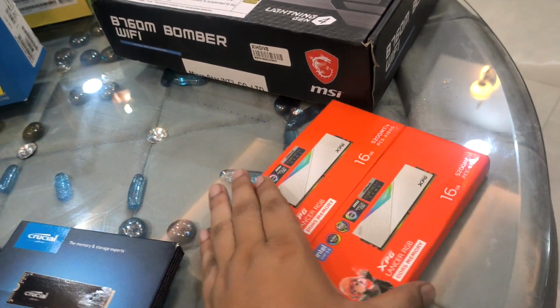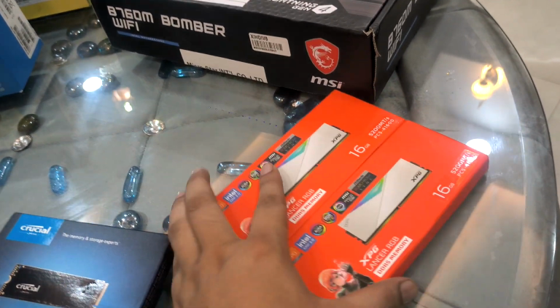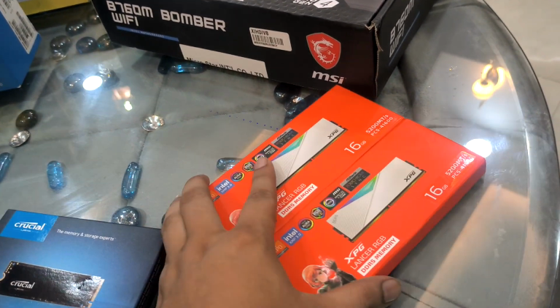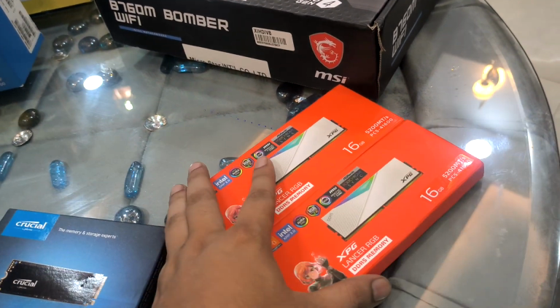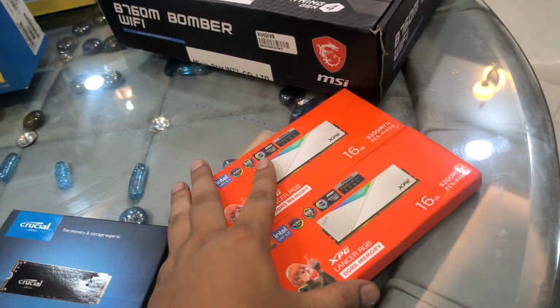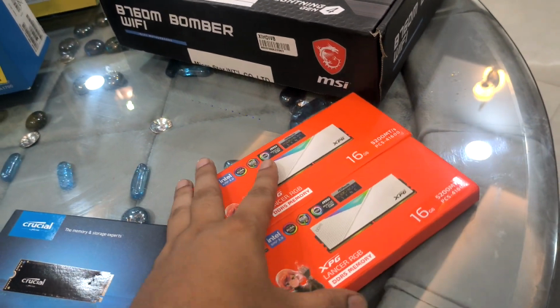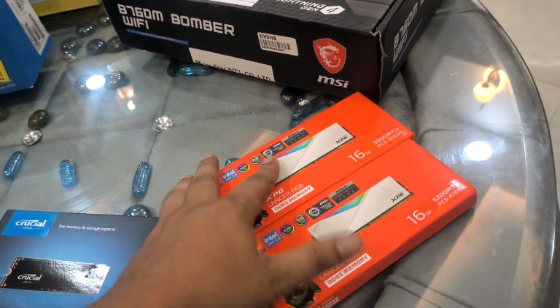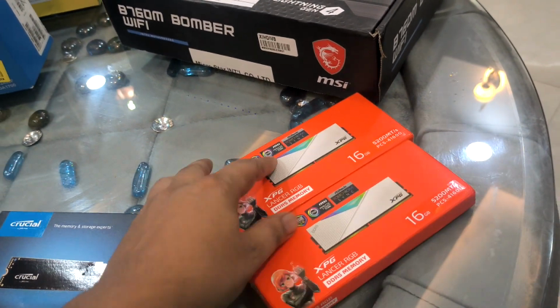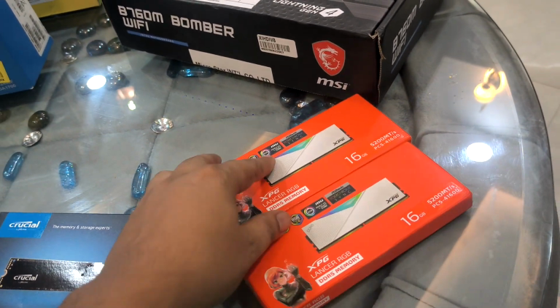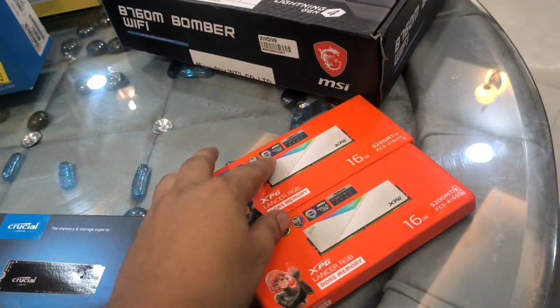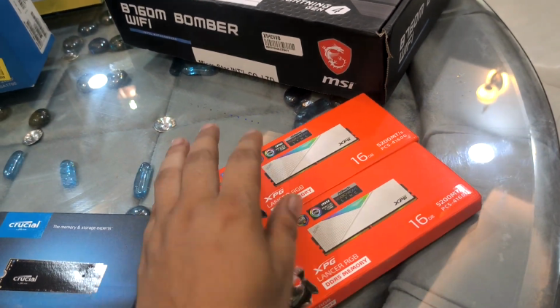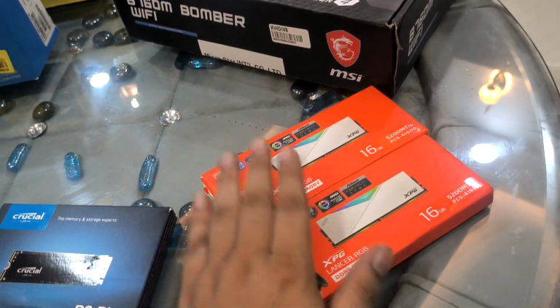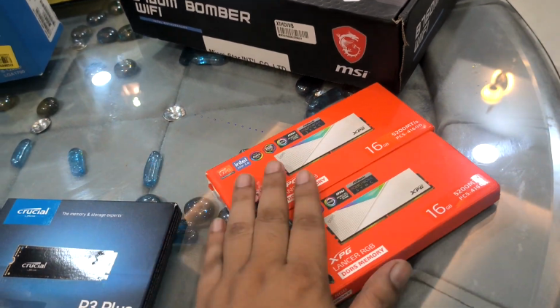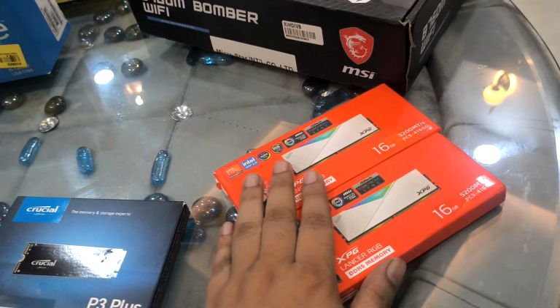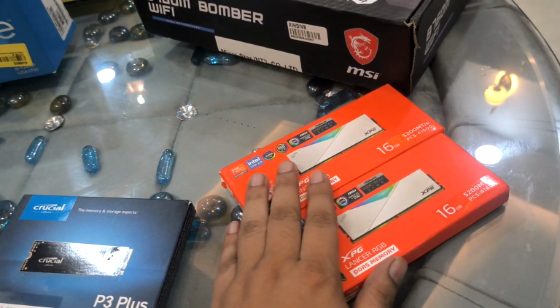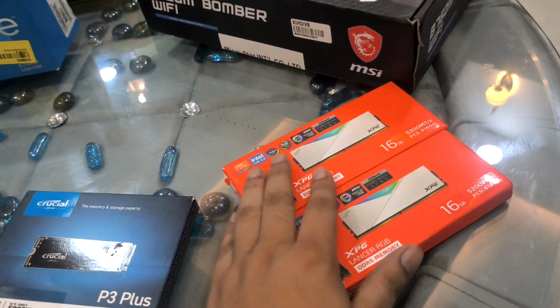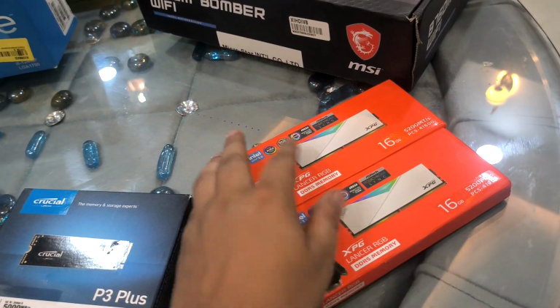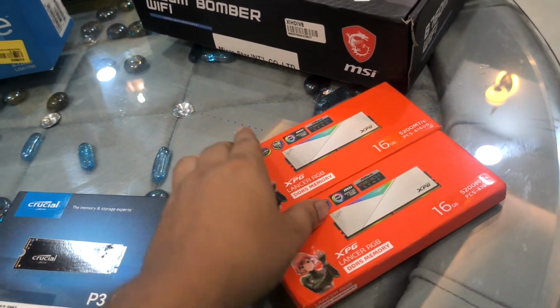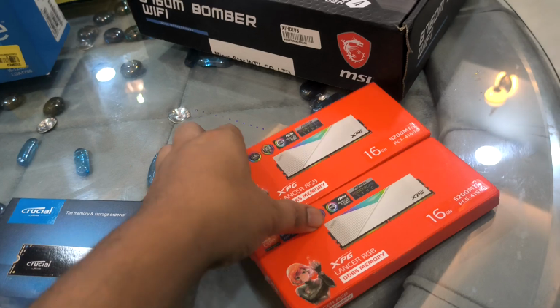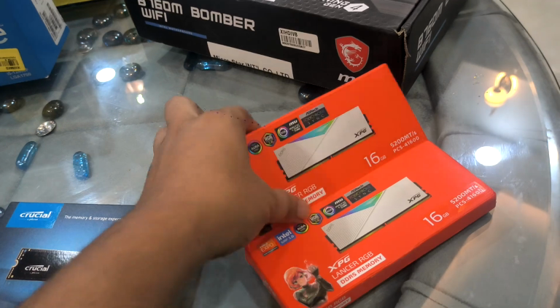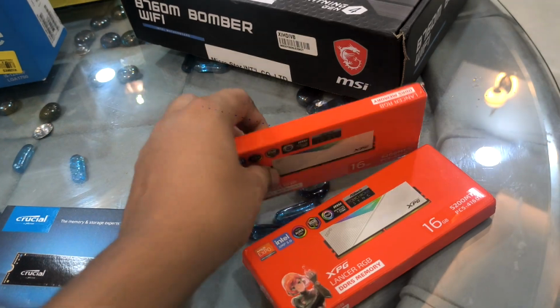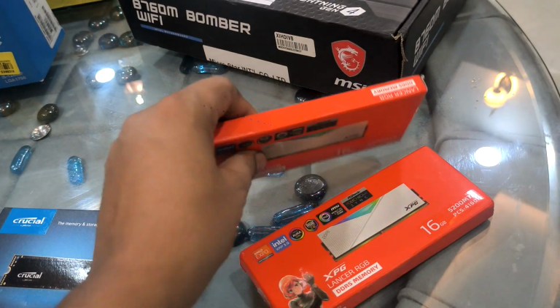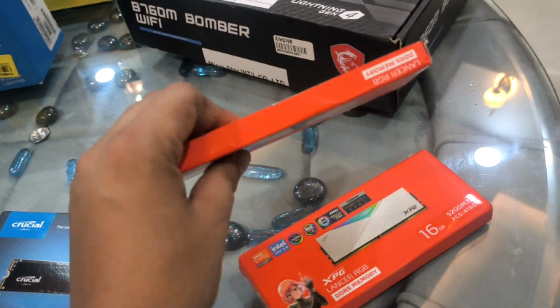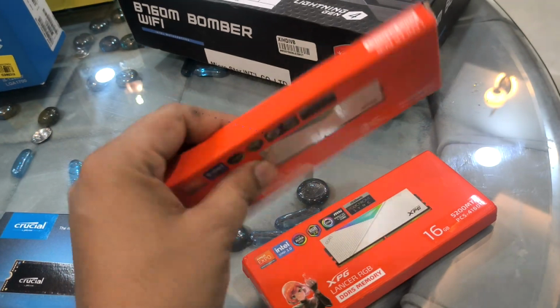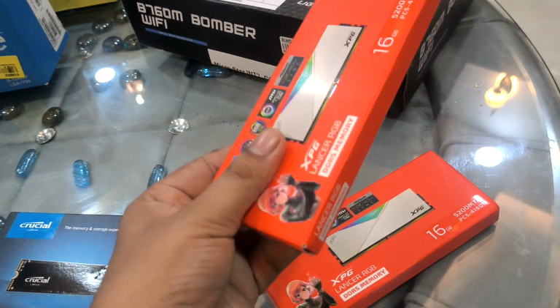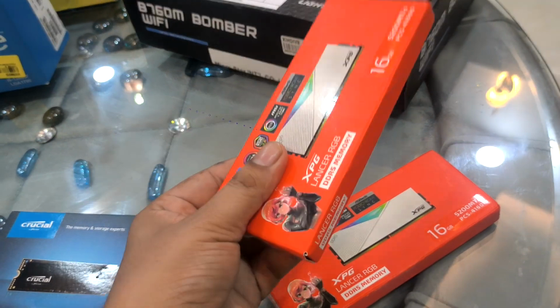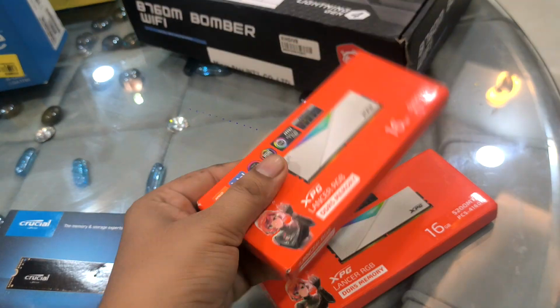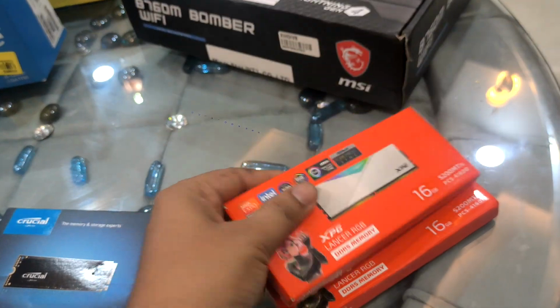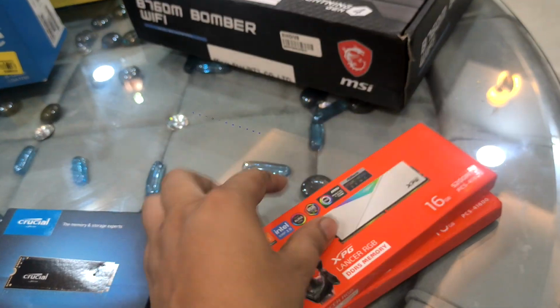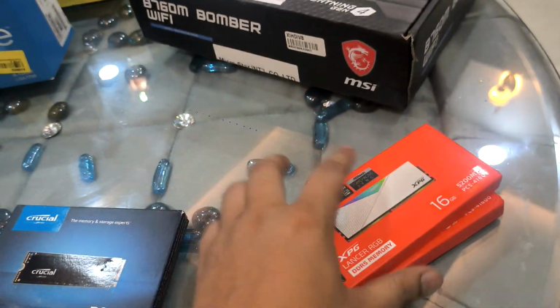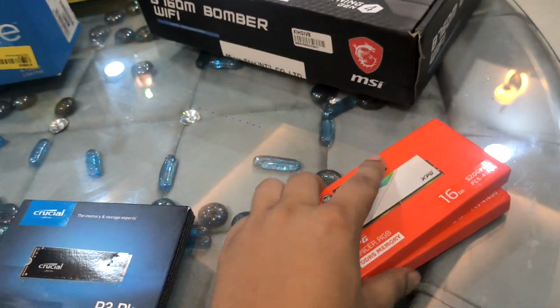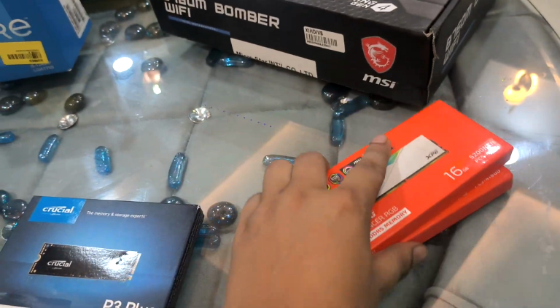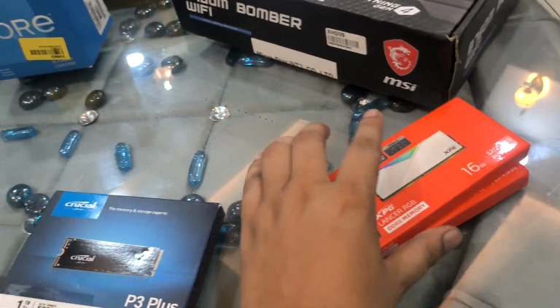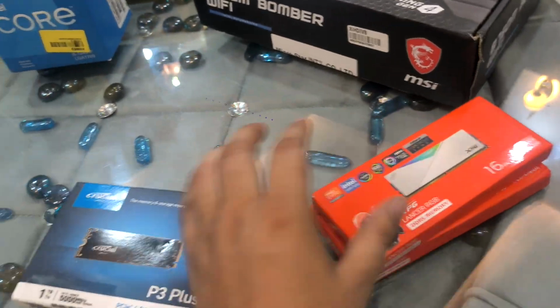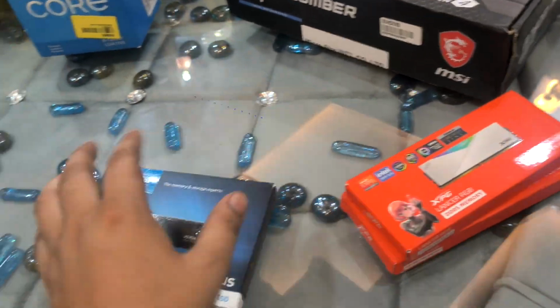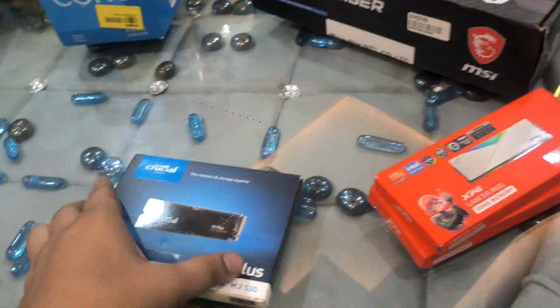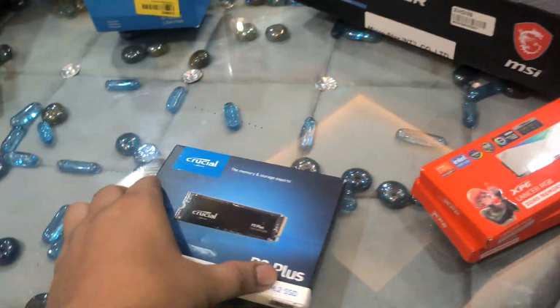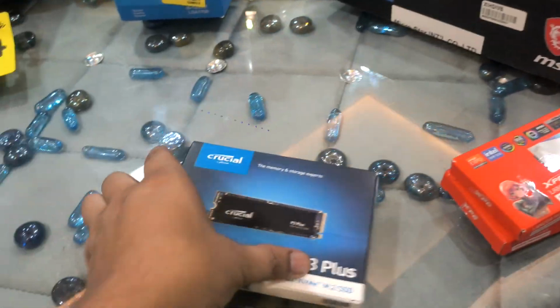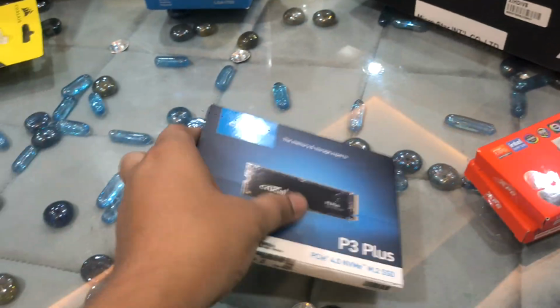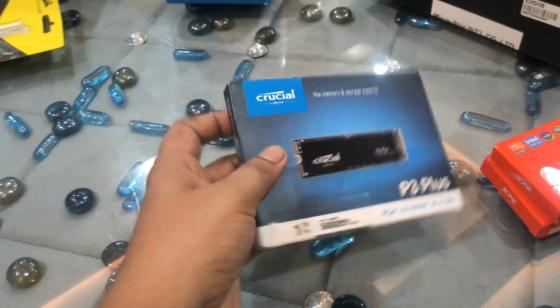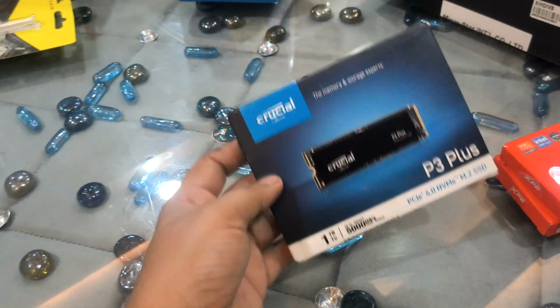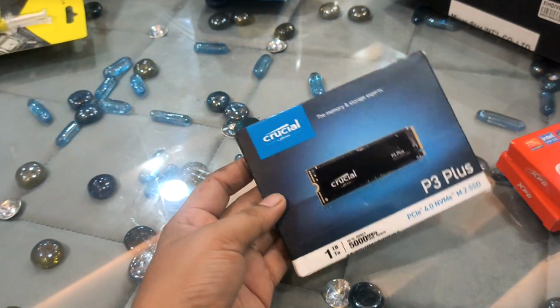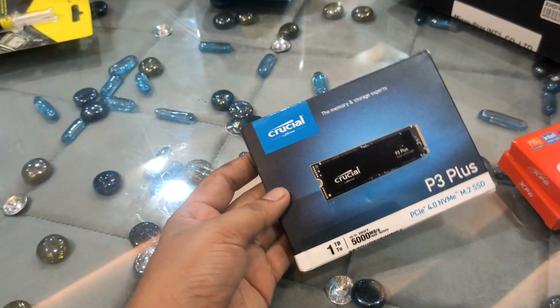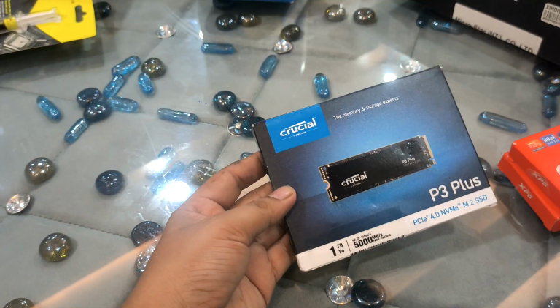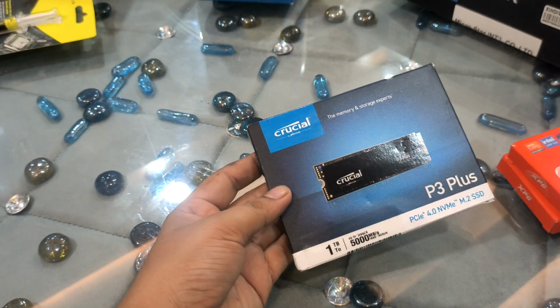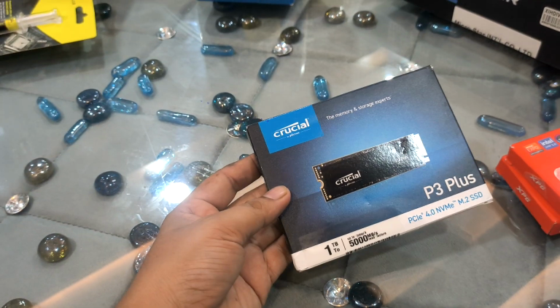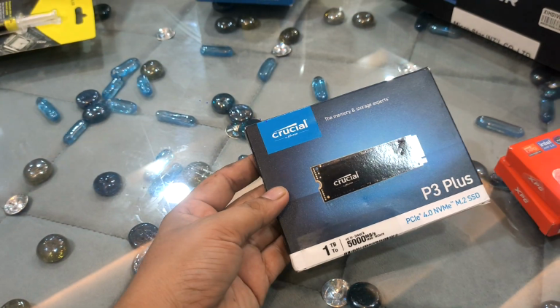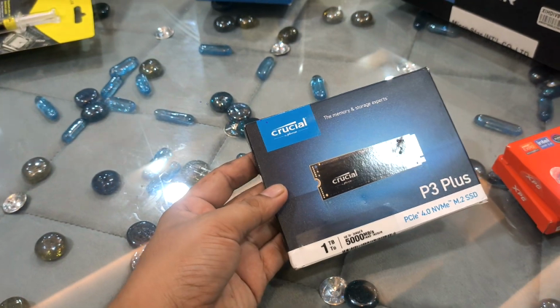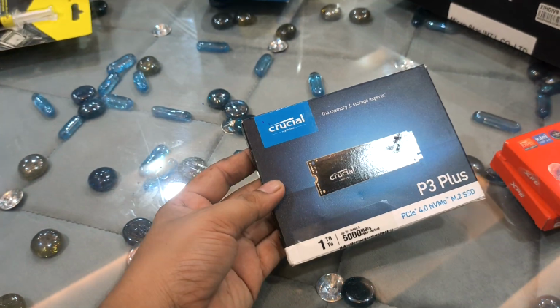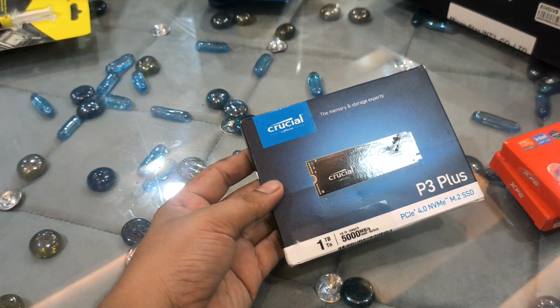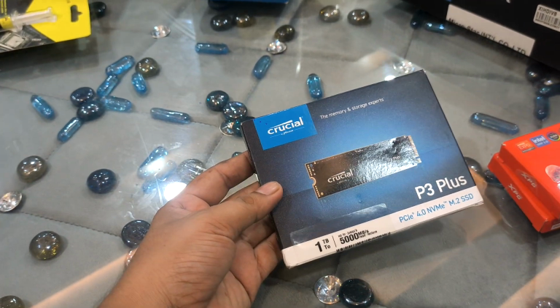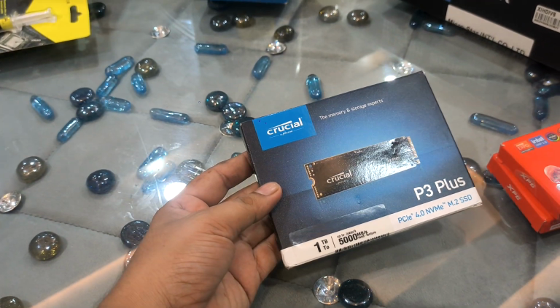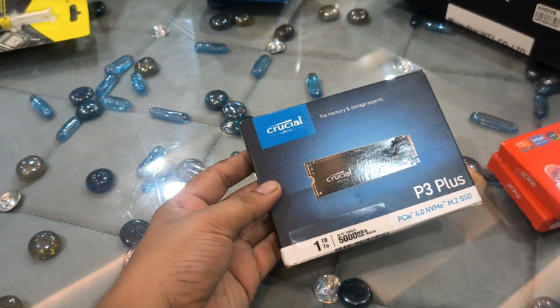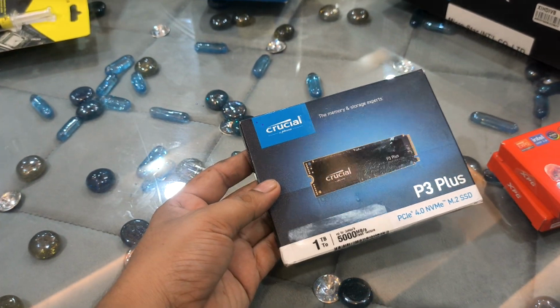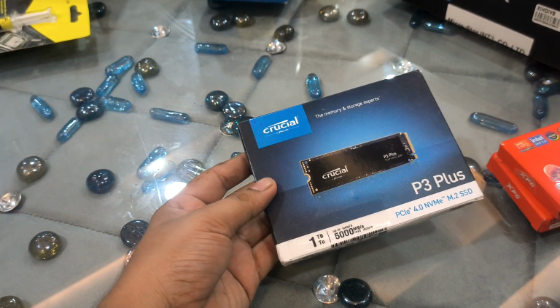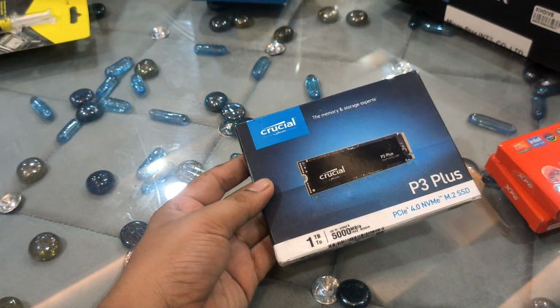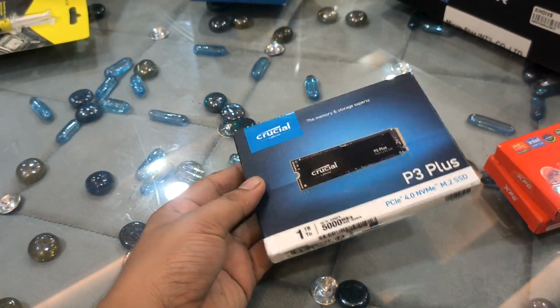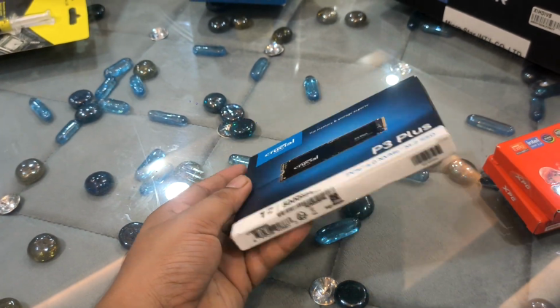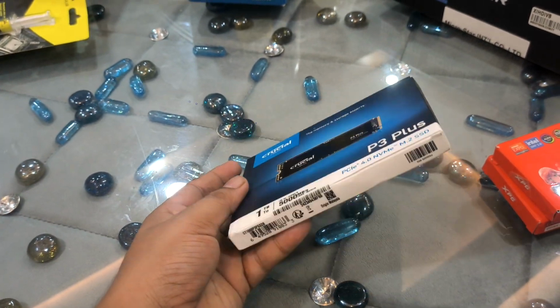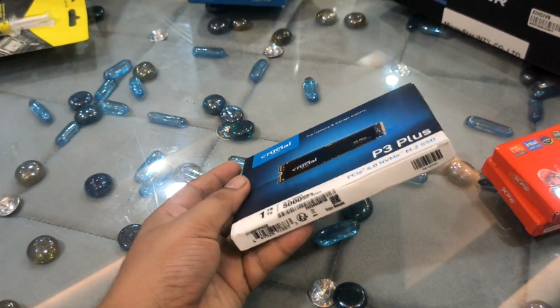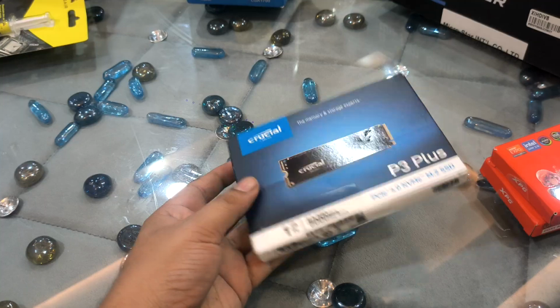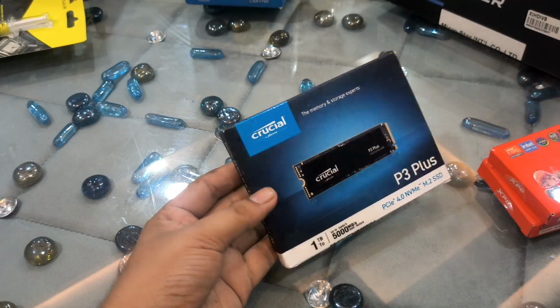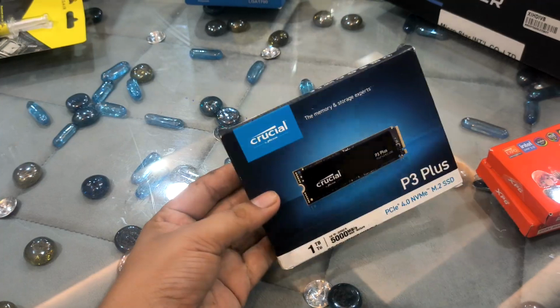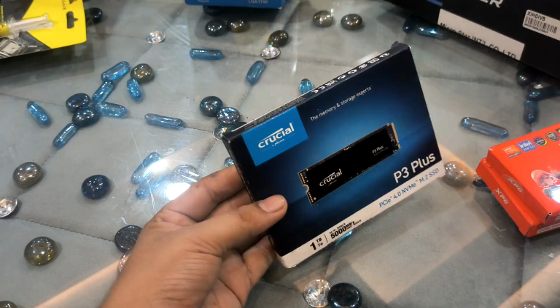I am using 32GB of RAM. It is DDR5 lighting. And there is a Crucial 1TB NVMe SSD.